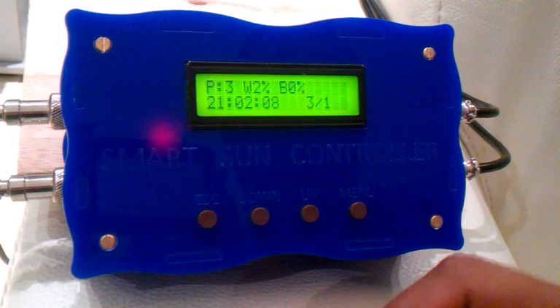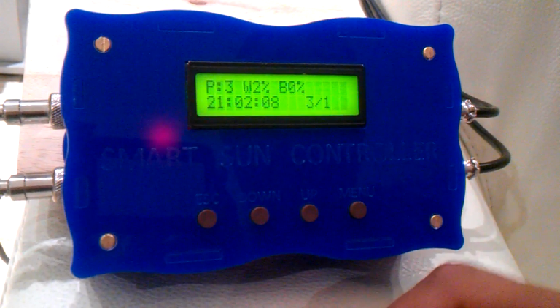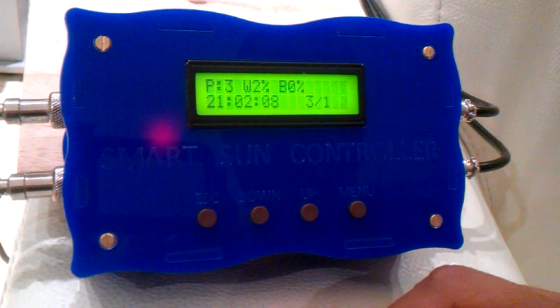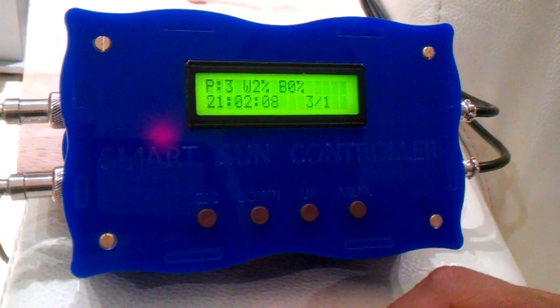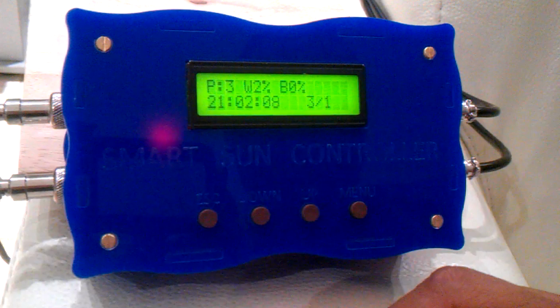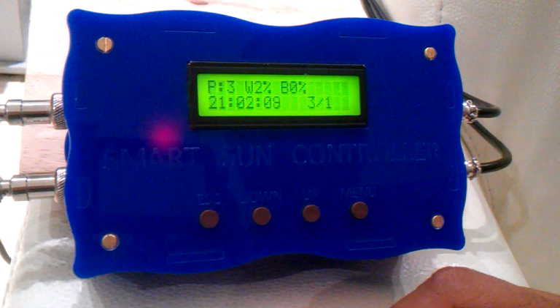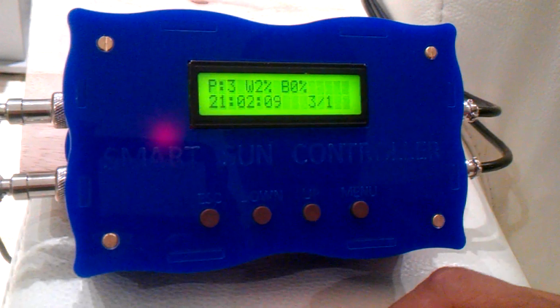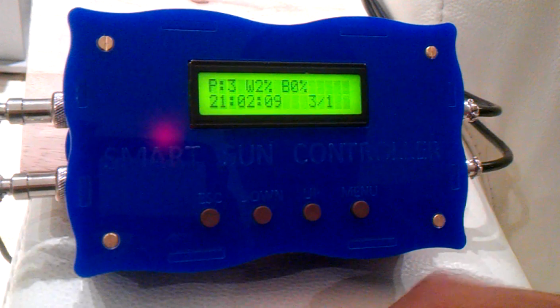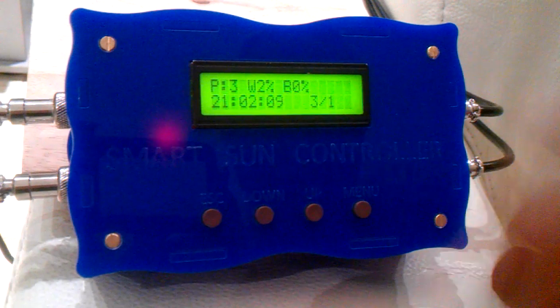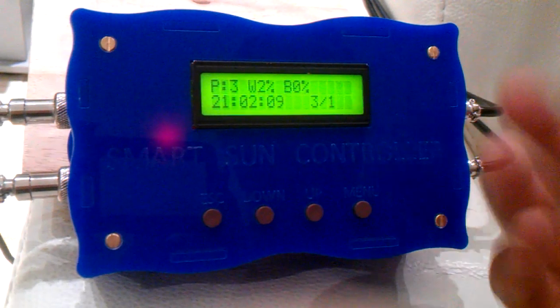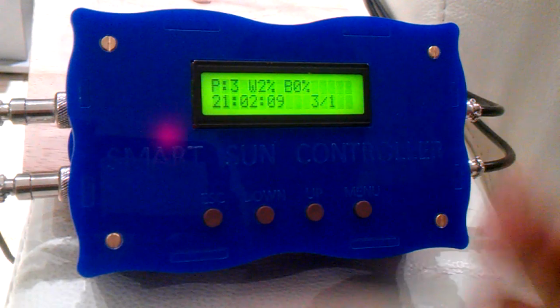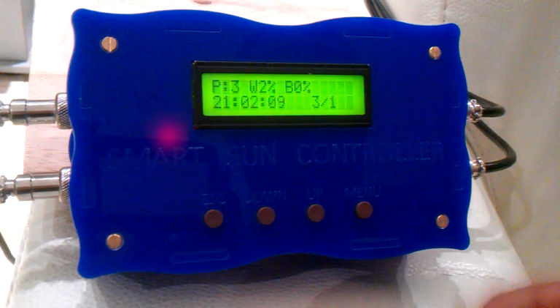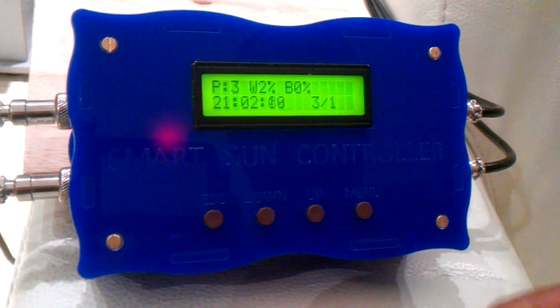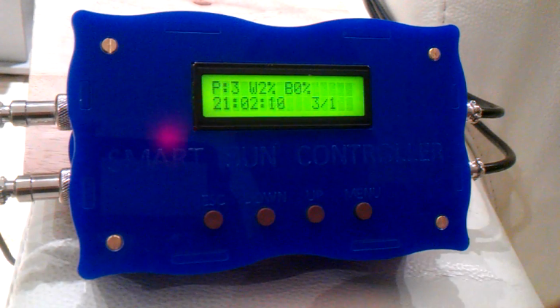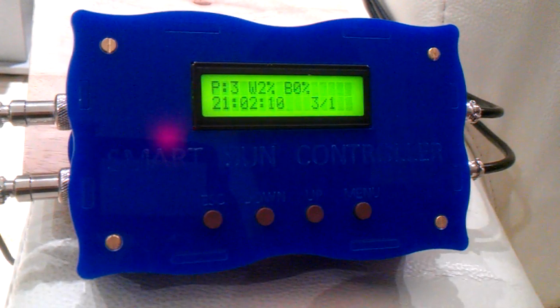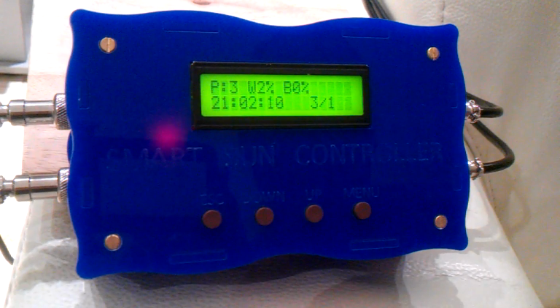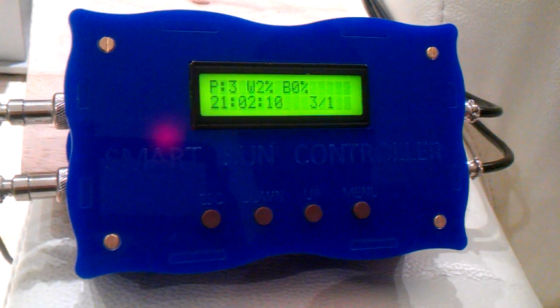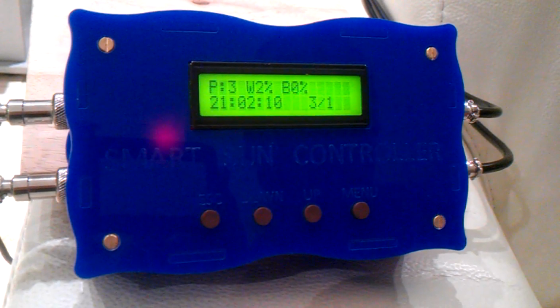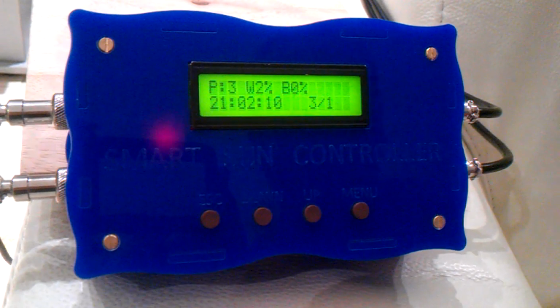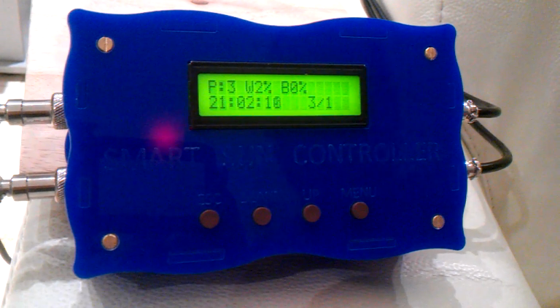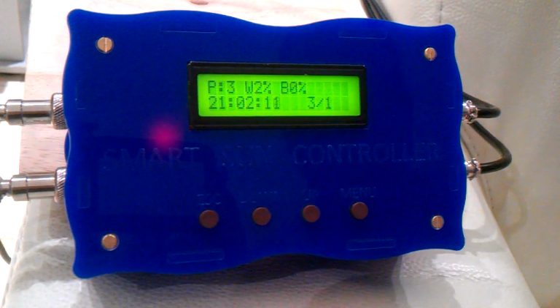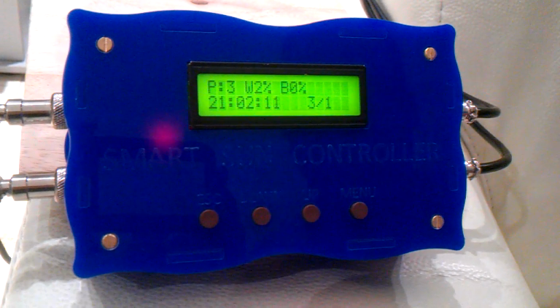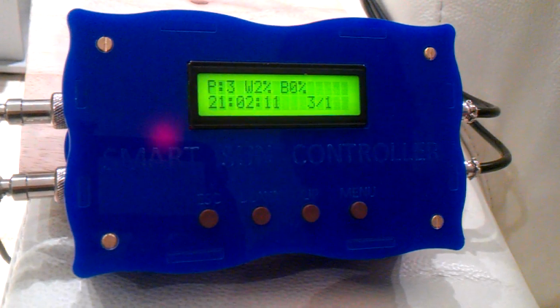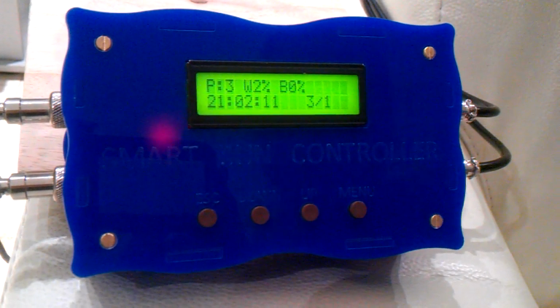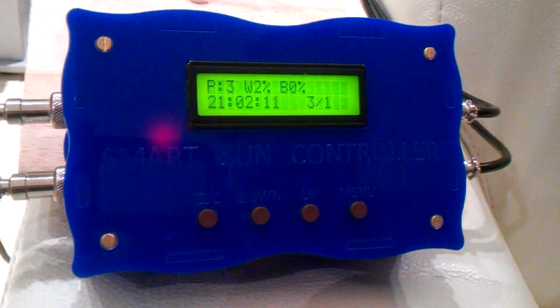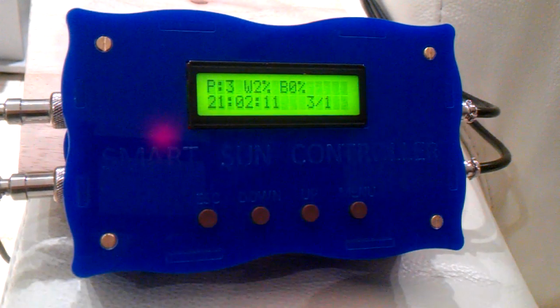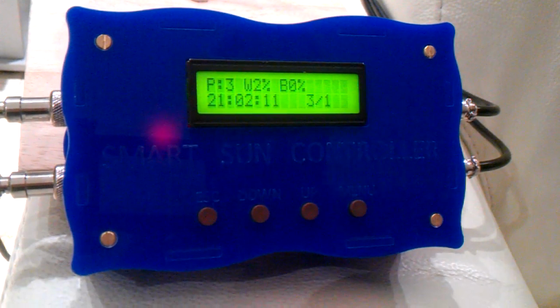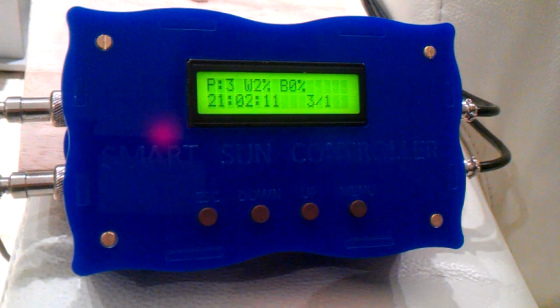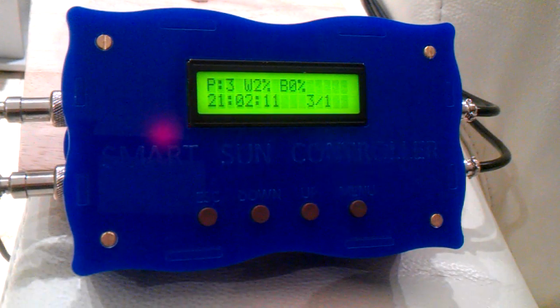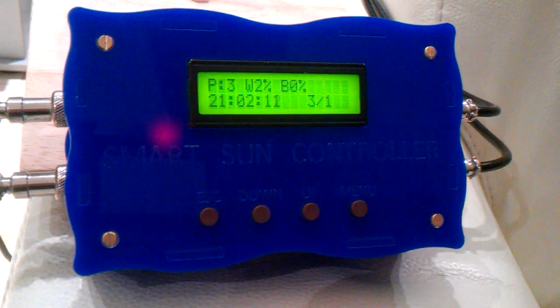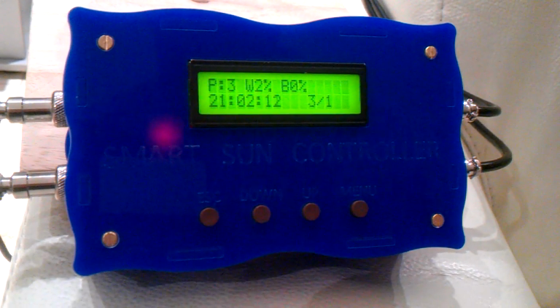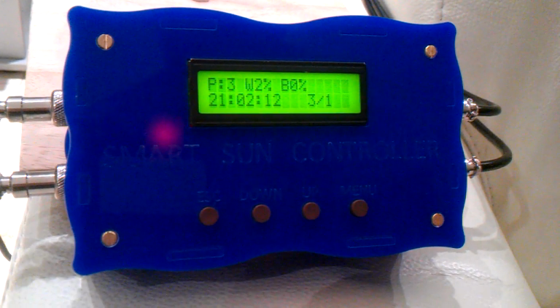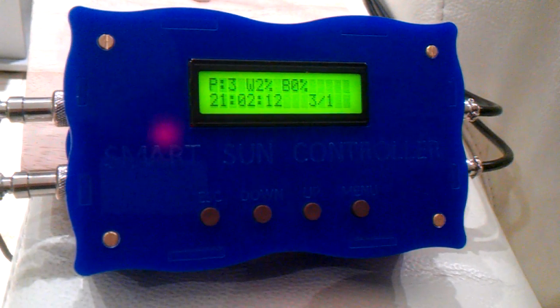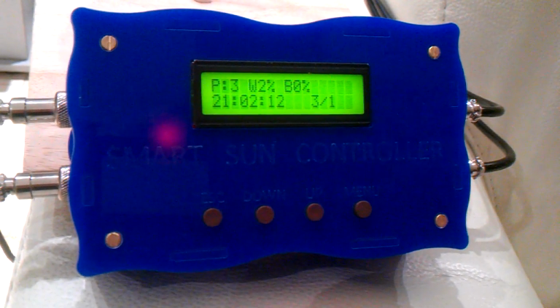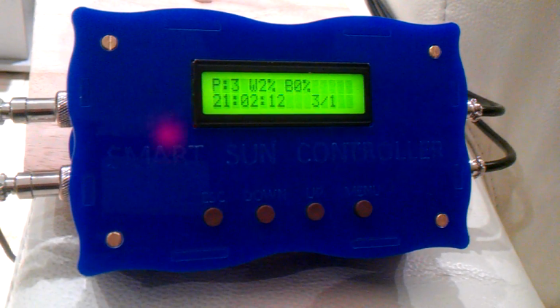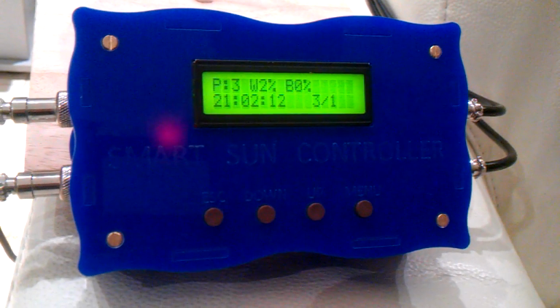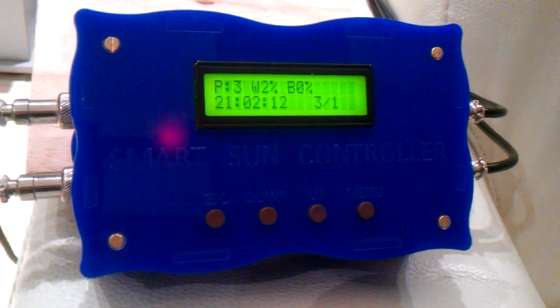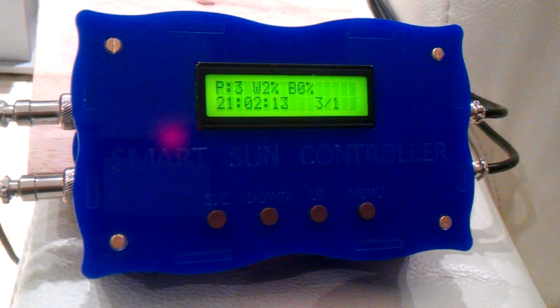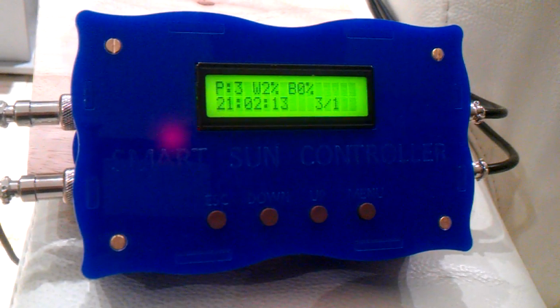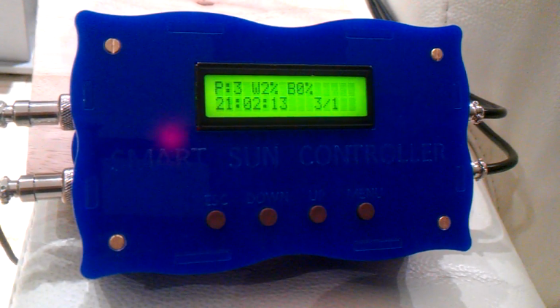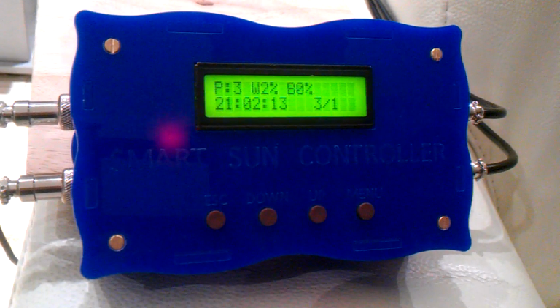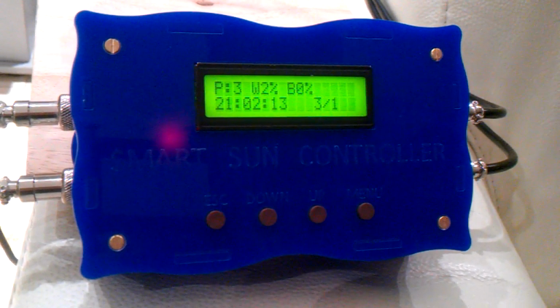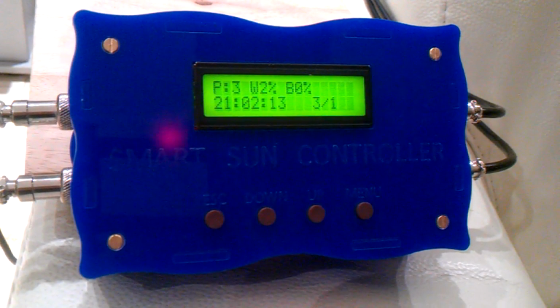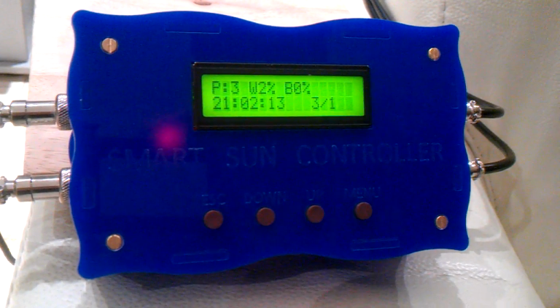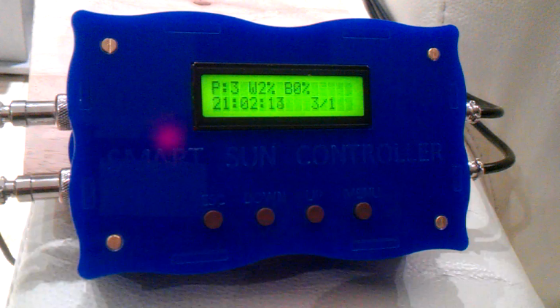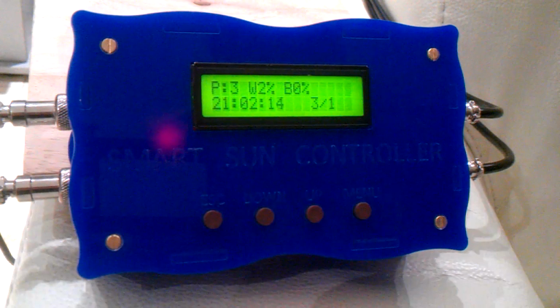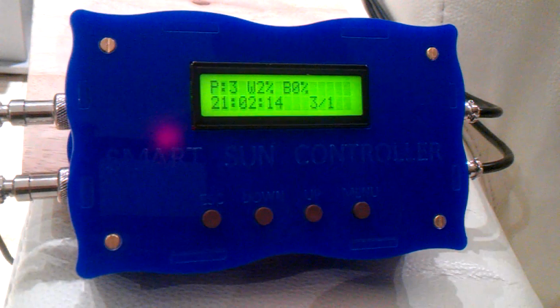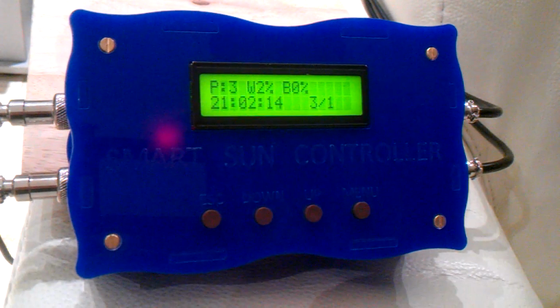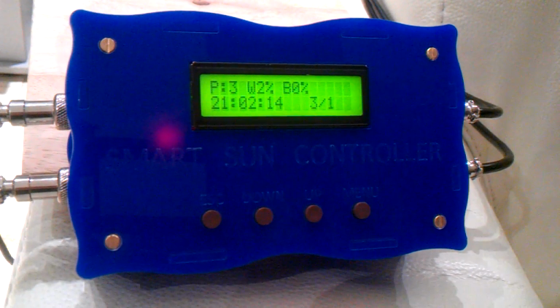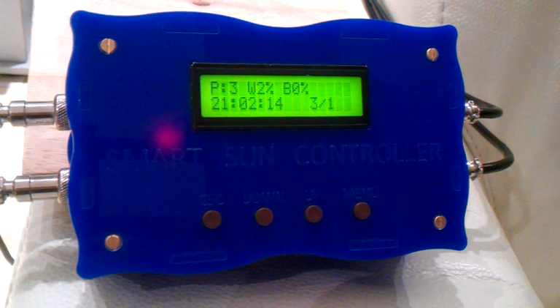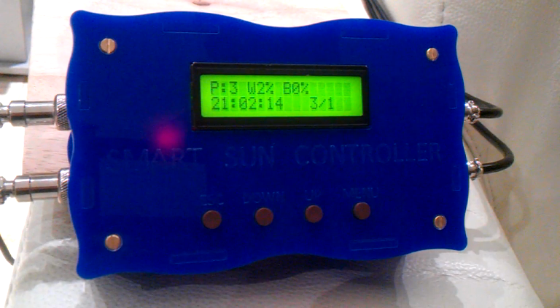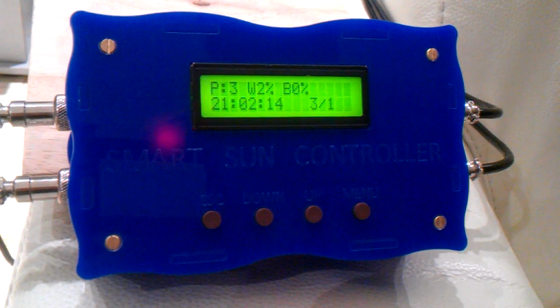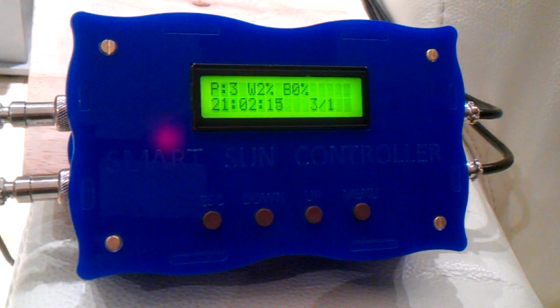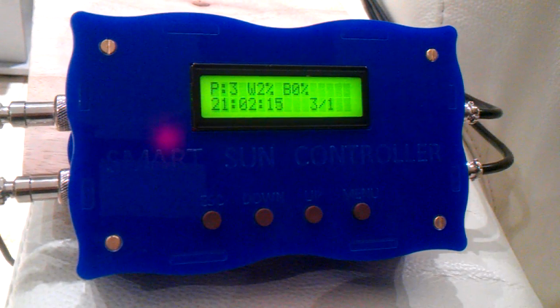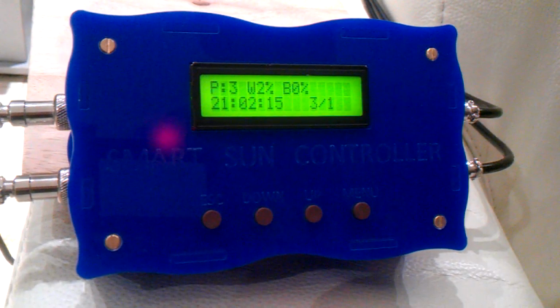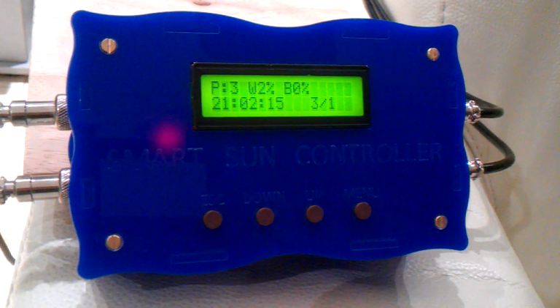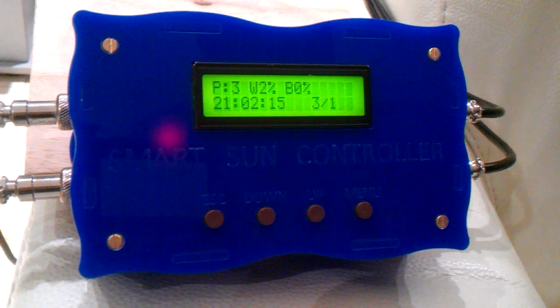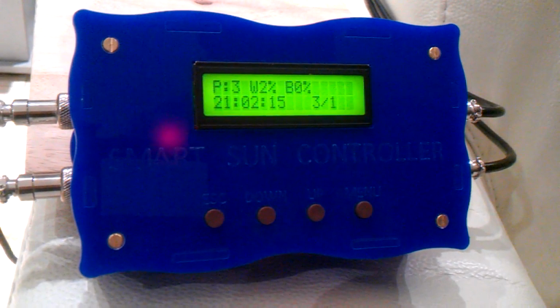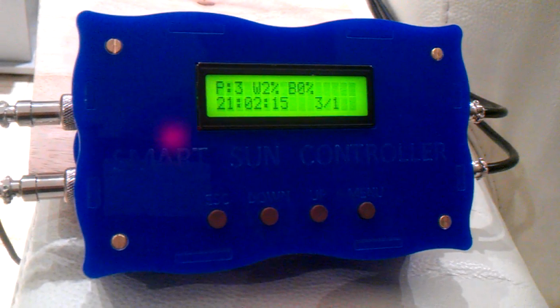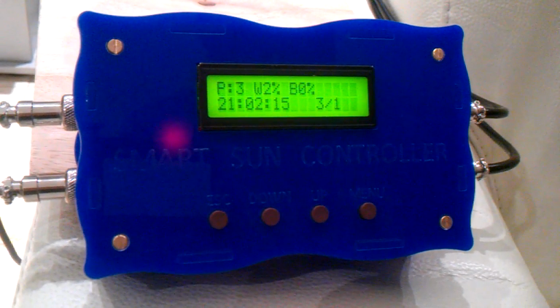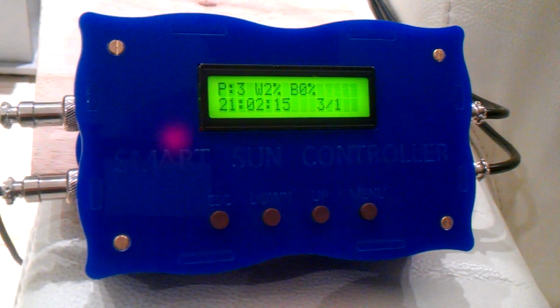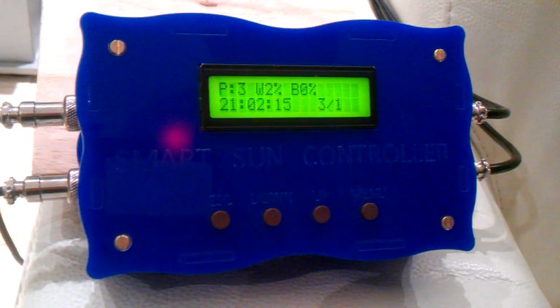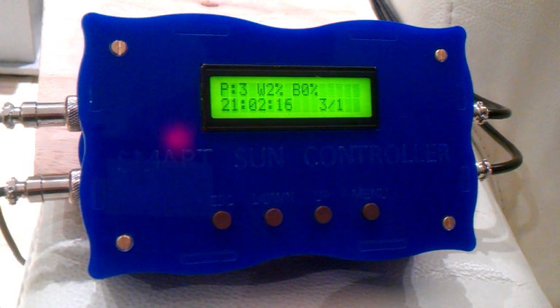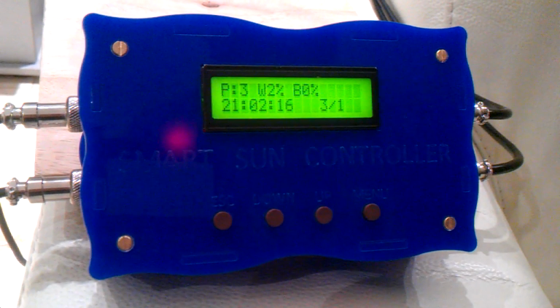I will take you through the demo of the profile. Give me two ticks just to turn the light off and then we will look at the profile demo on the tank itself.